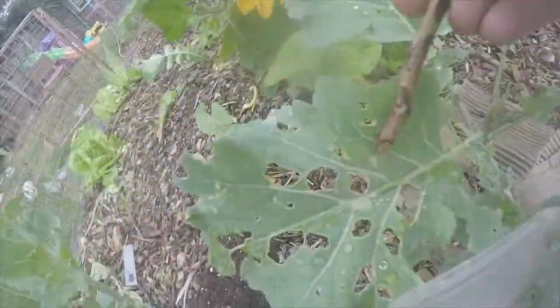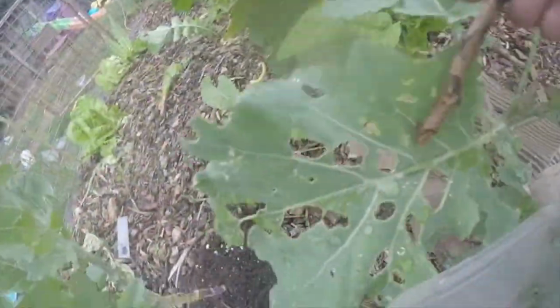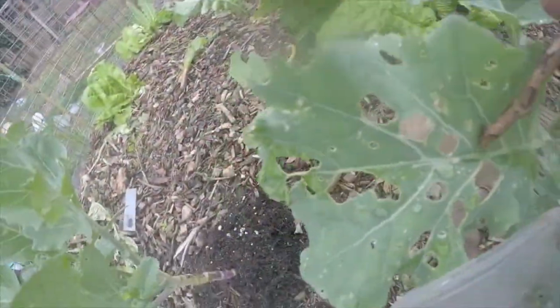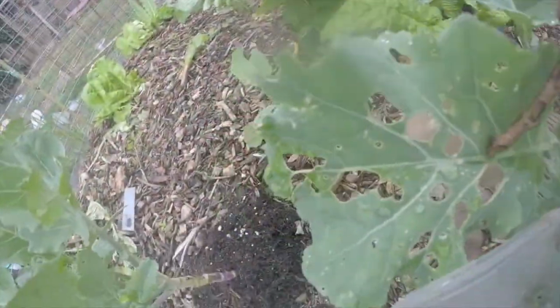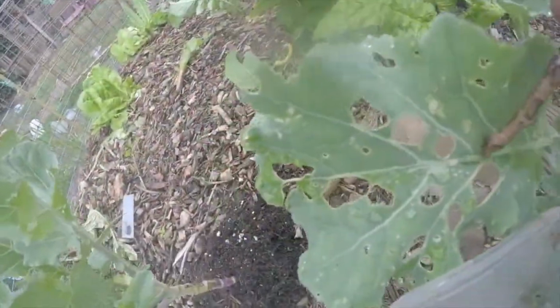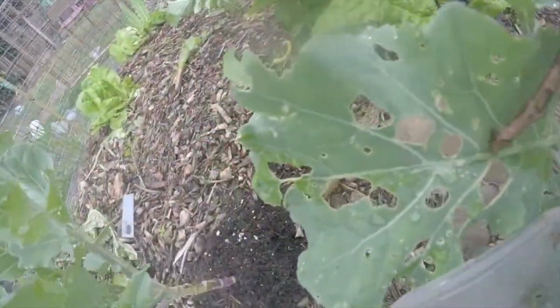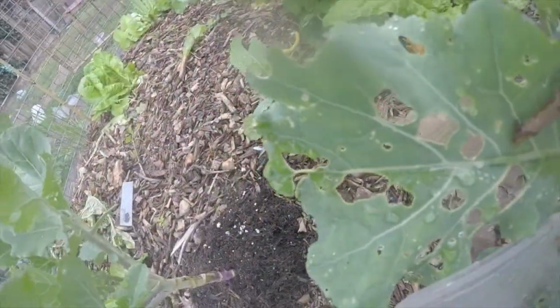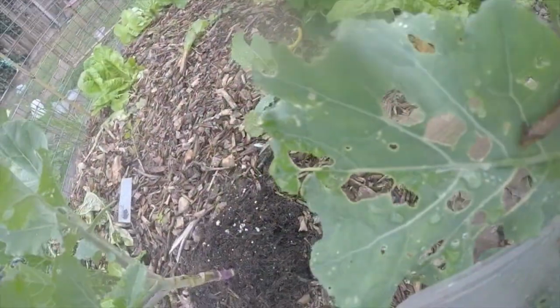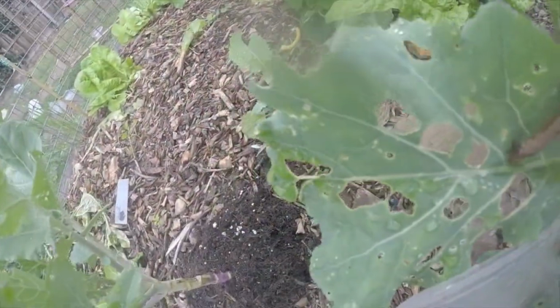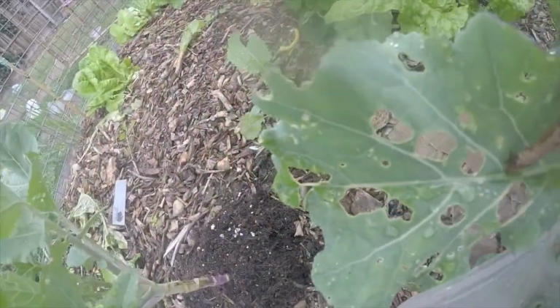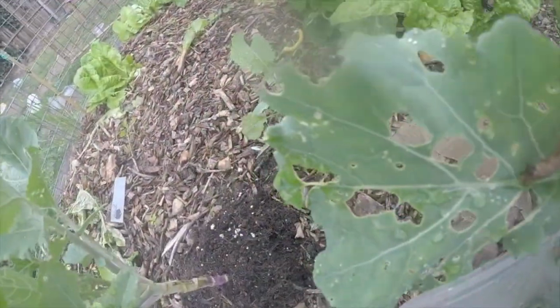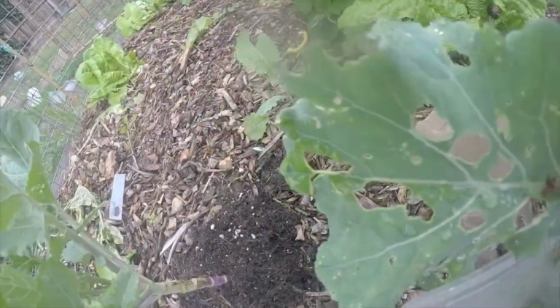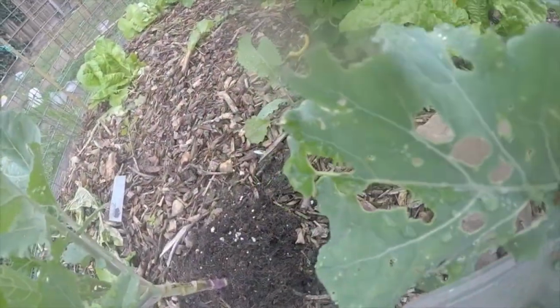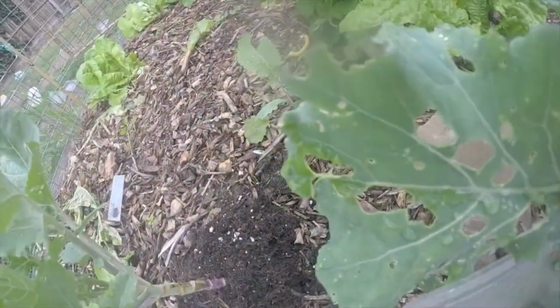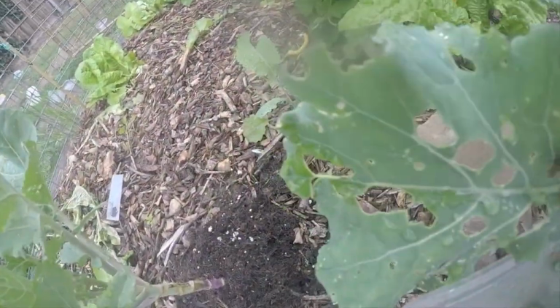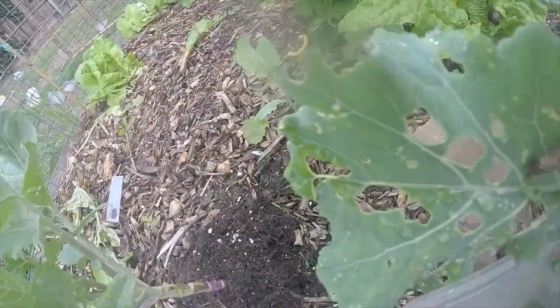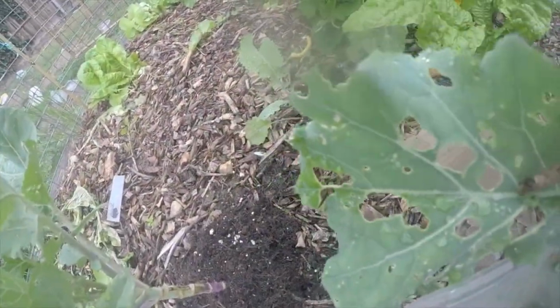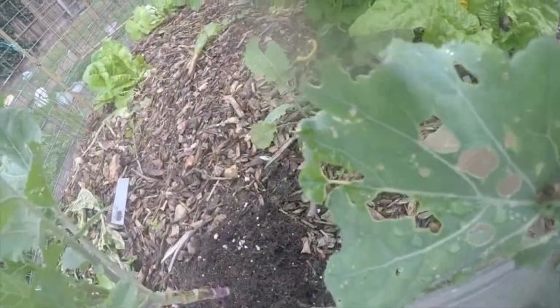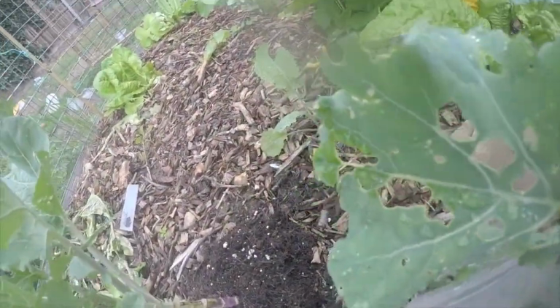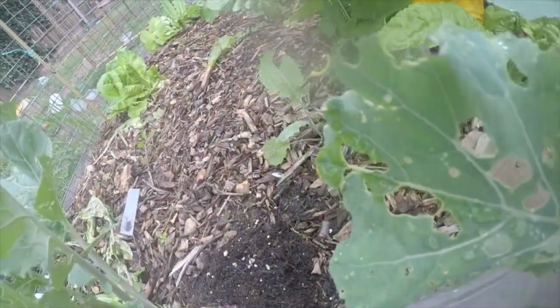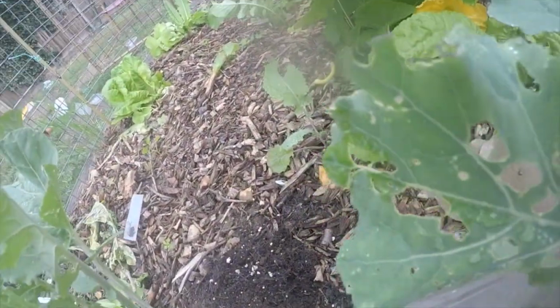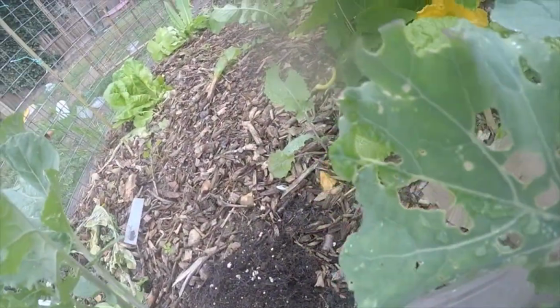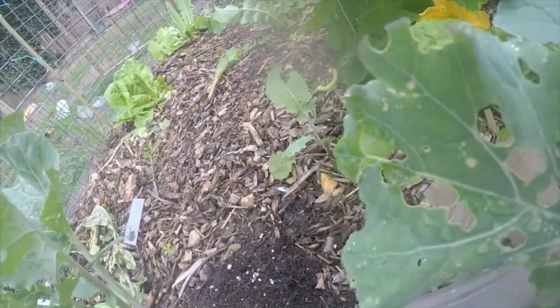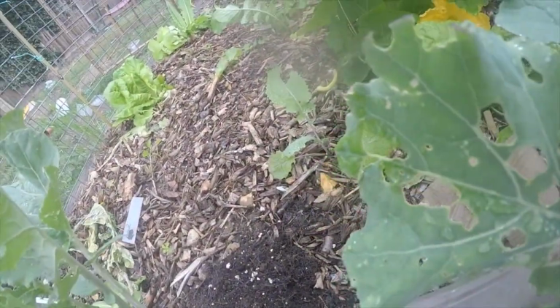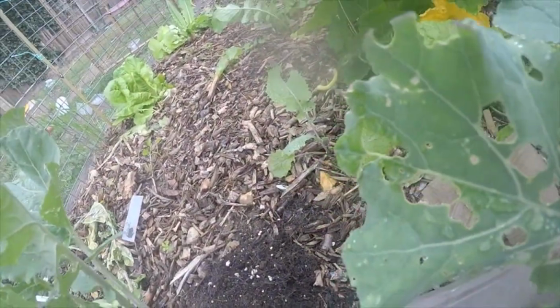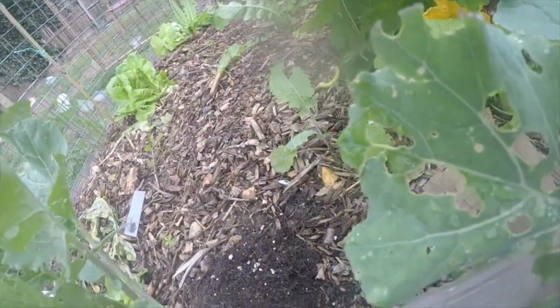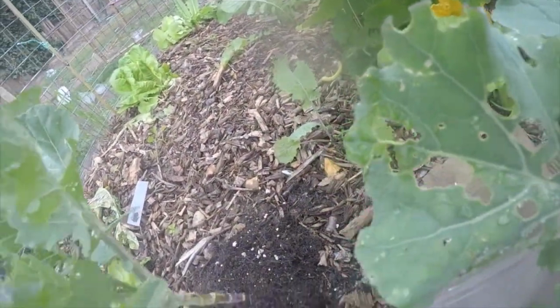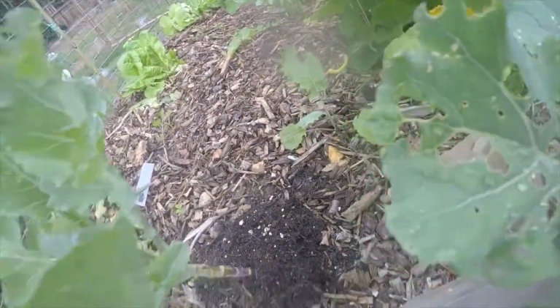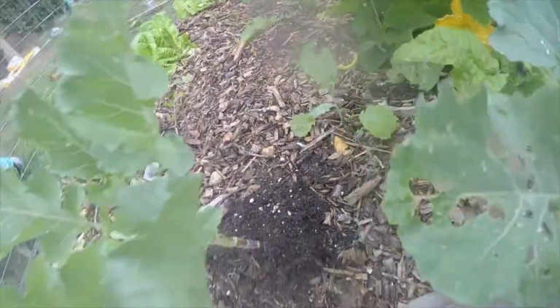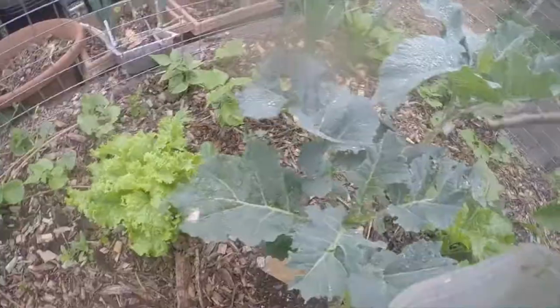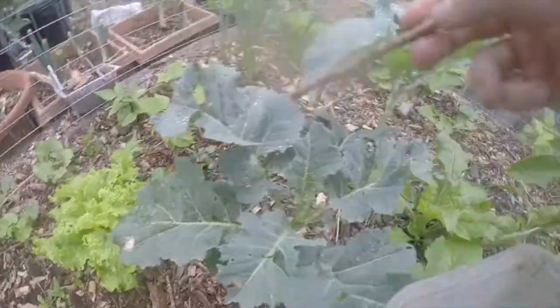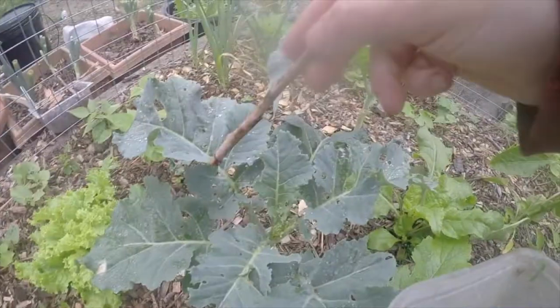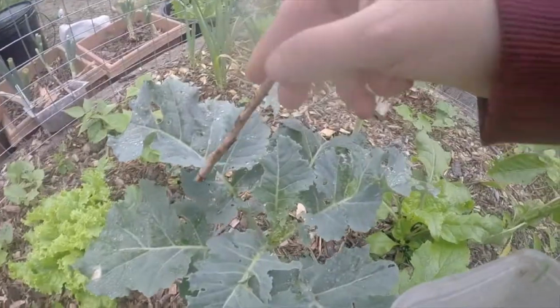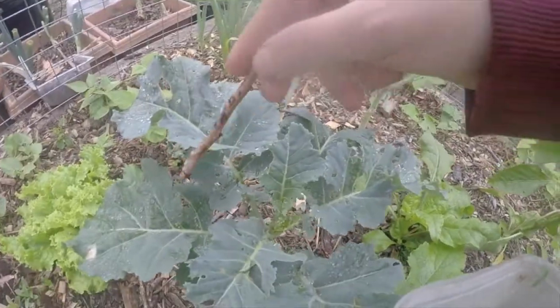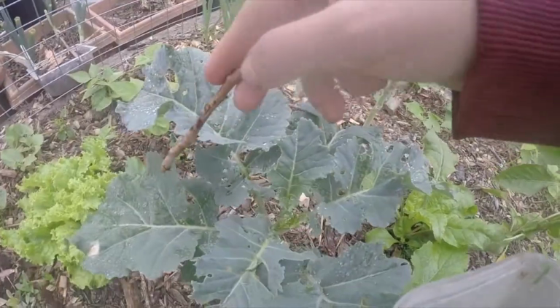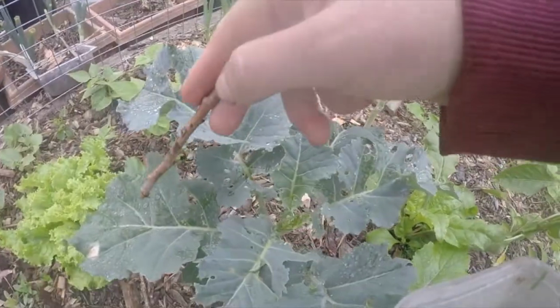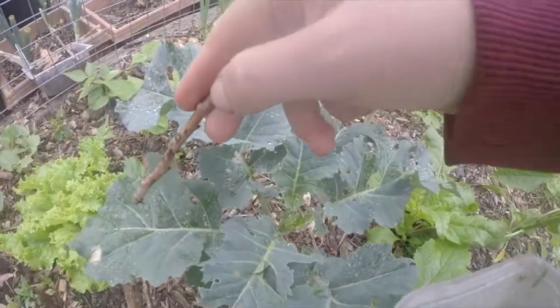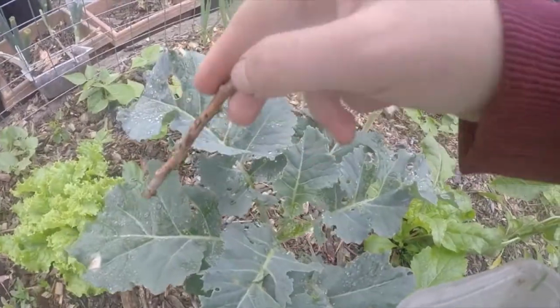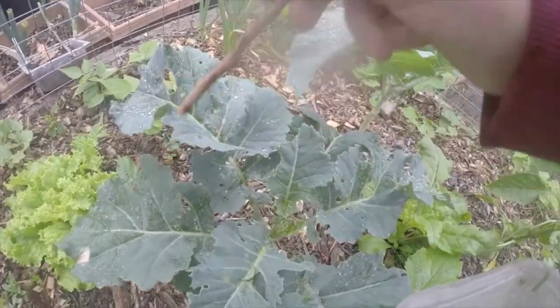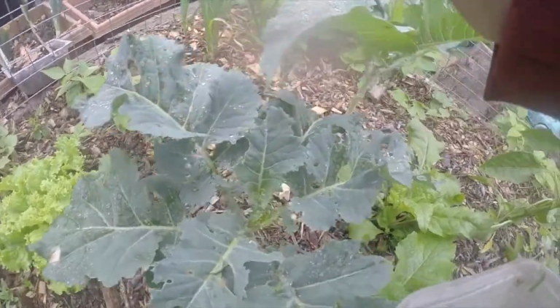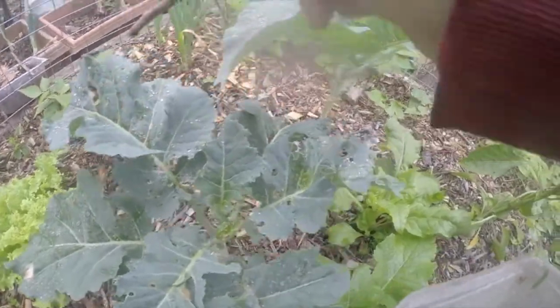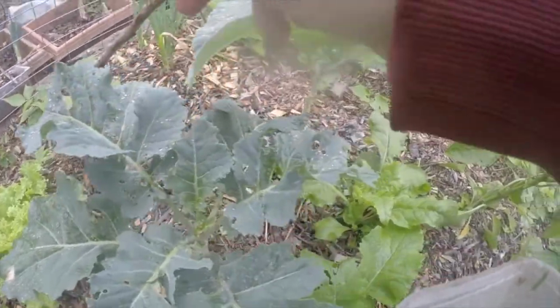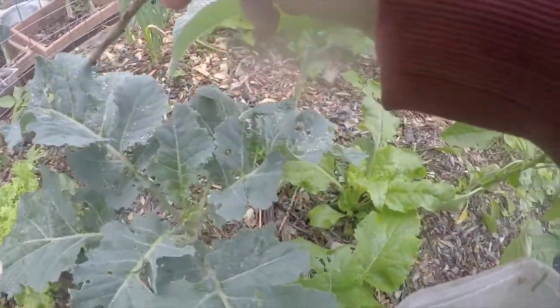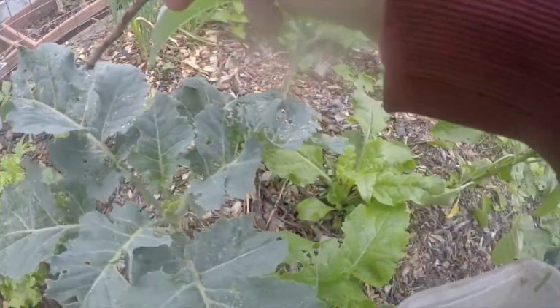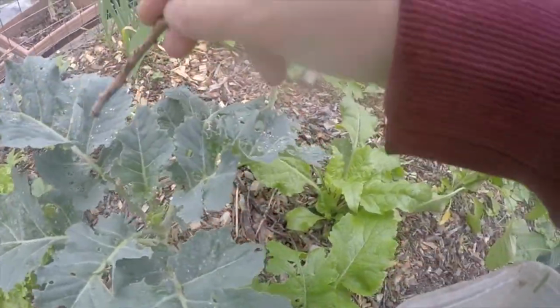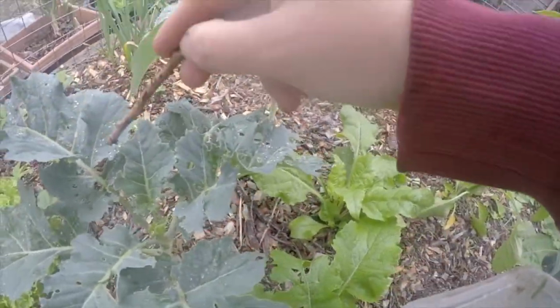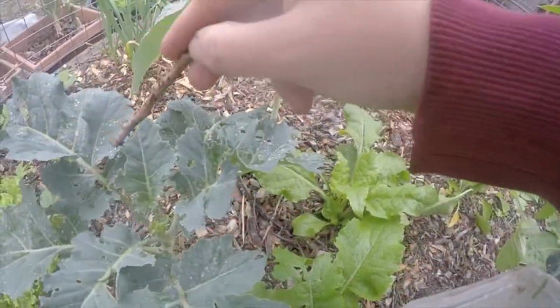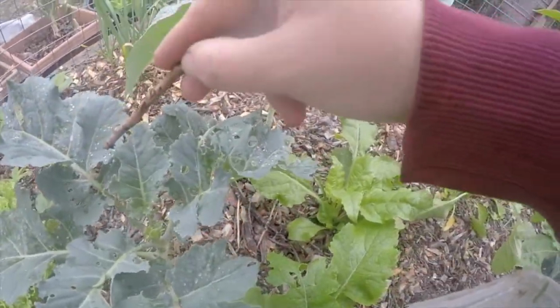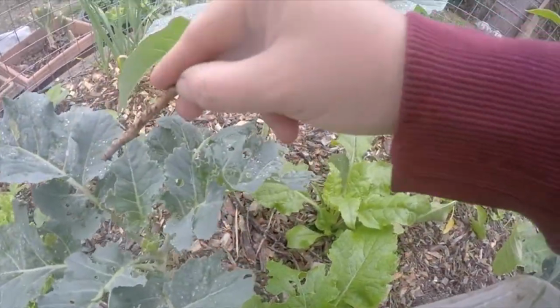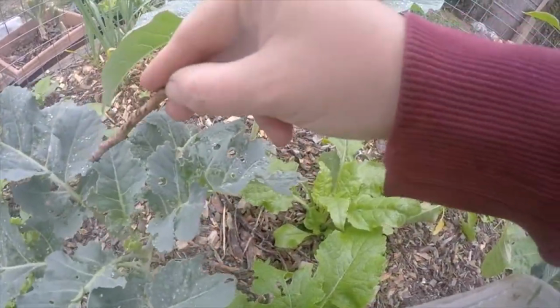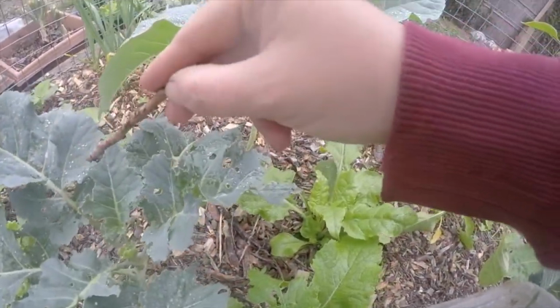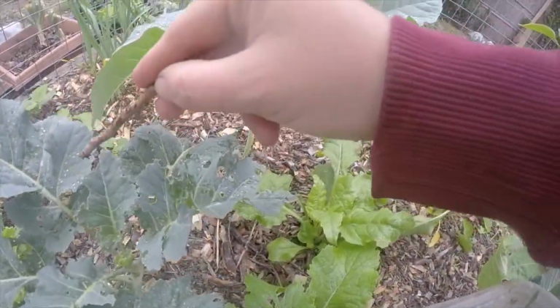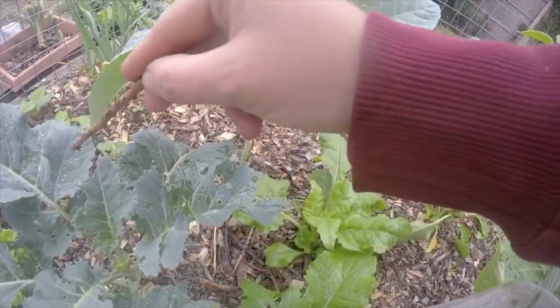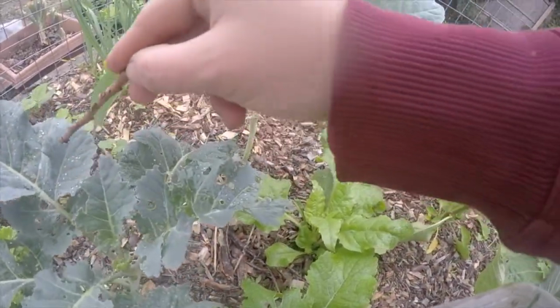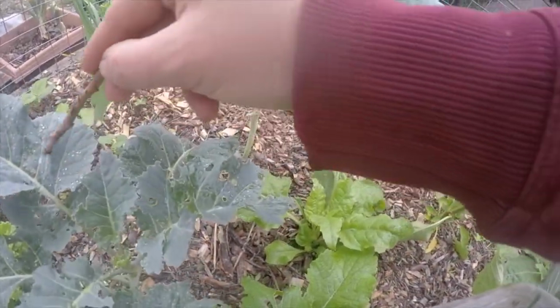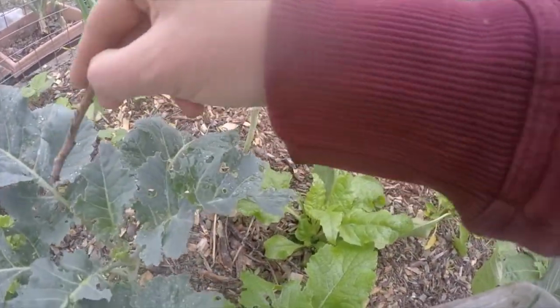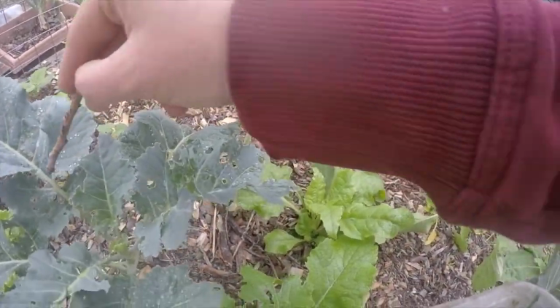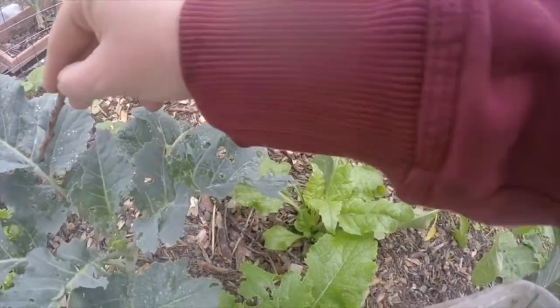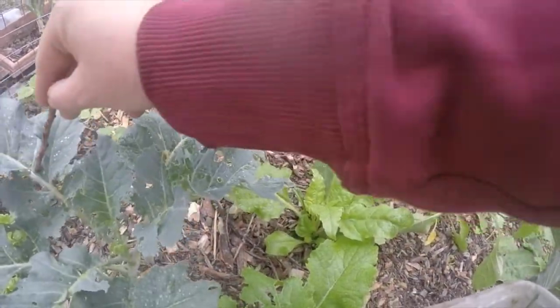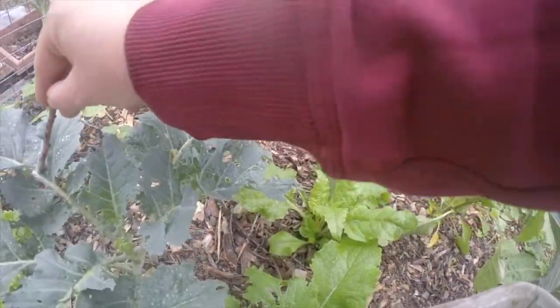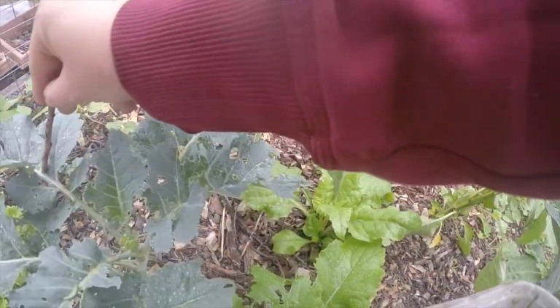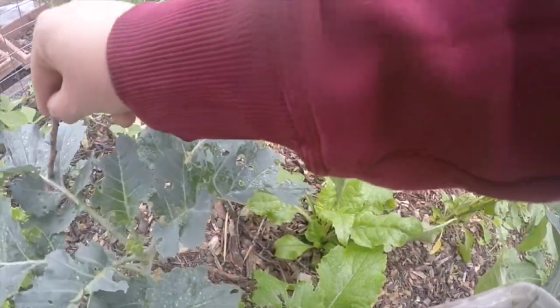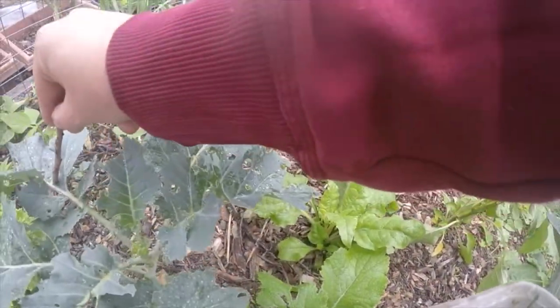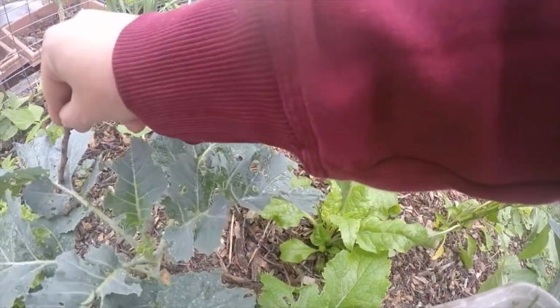The caterpillars are green in colour and can be found on the mid-rib of the leaf. These can be removed by hand or with a stick.